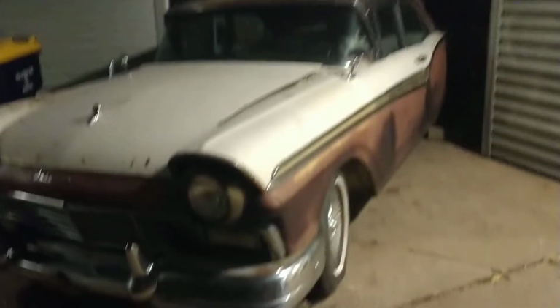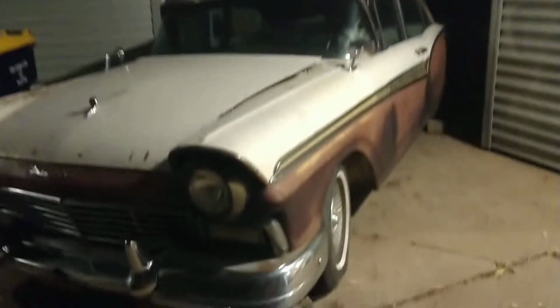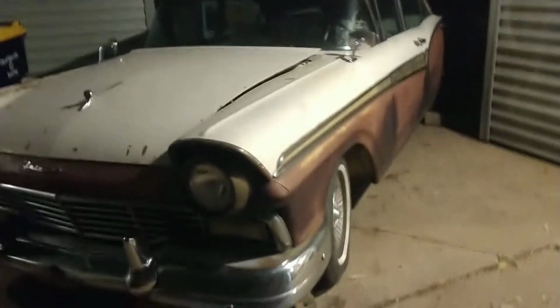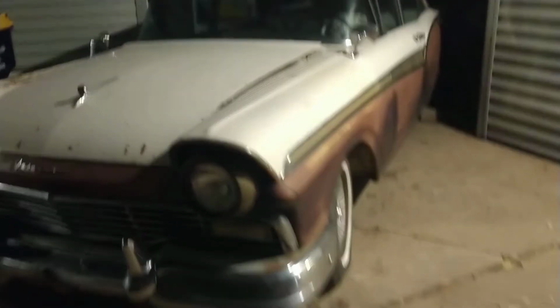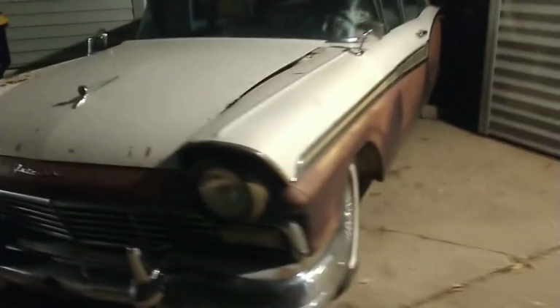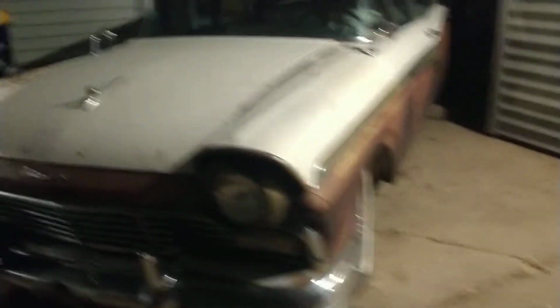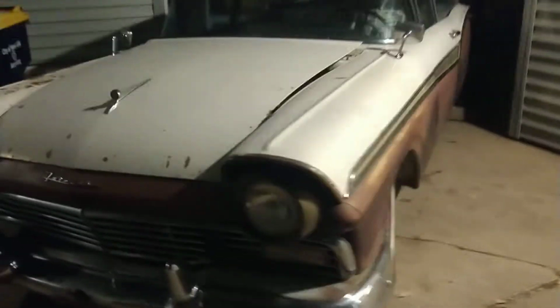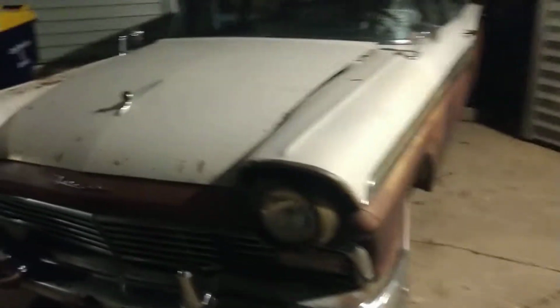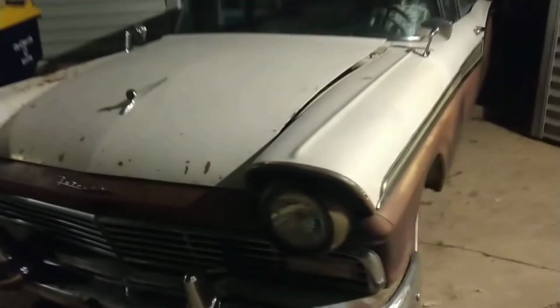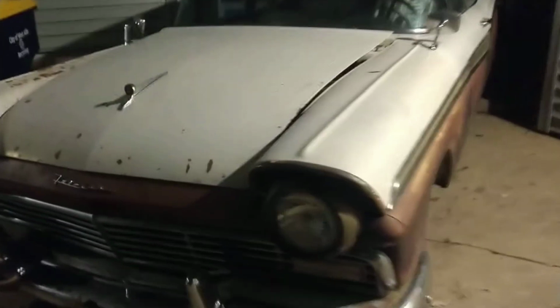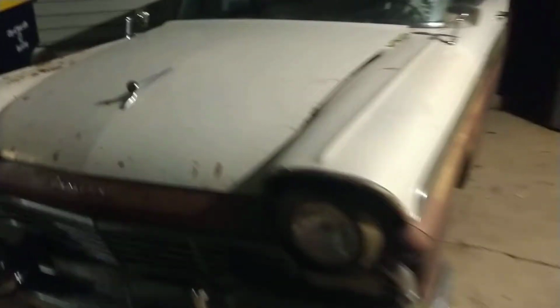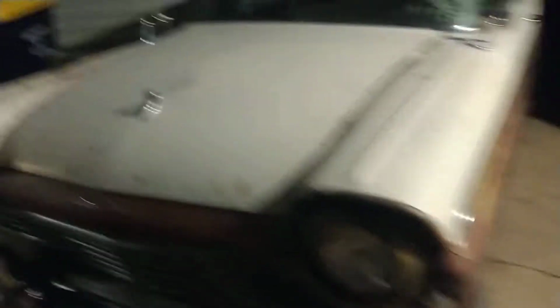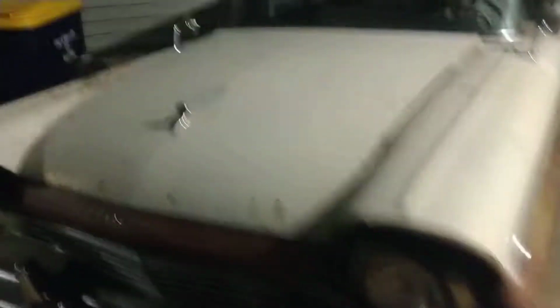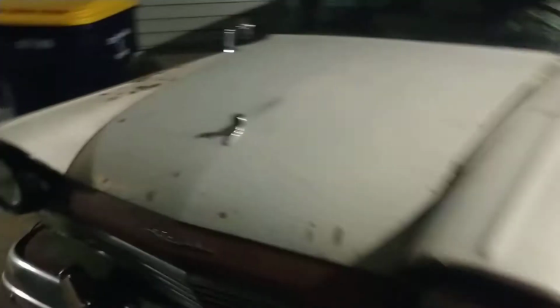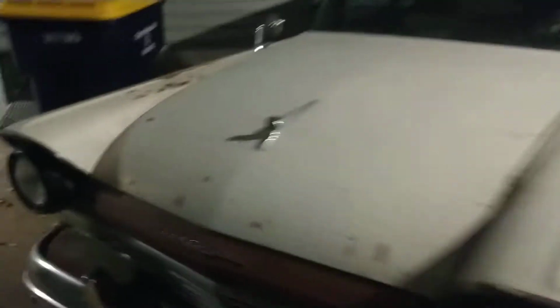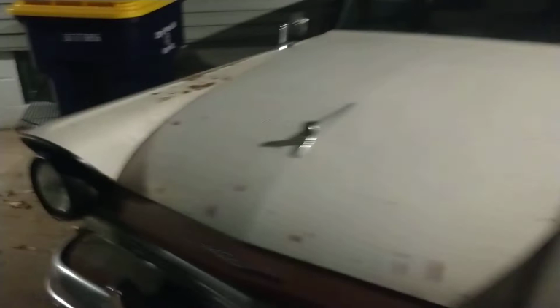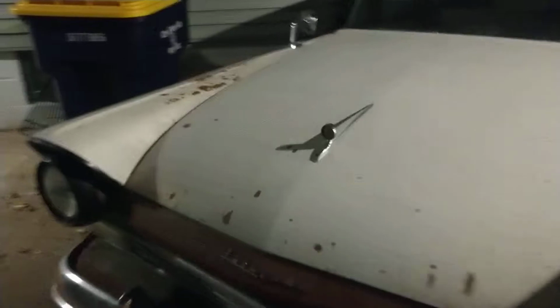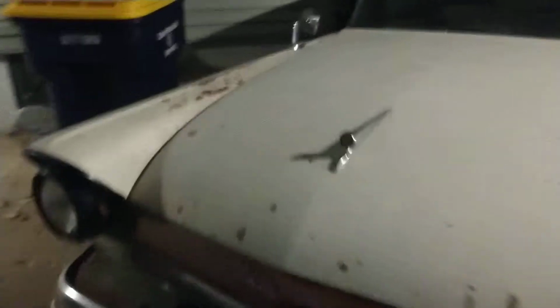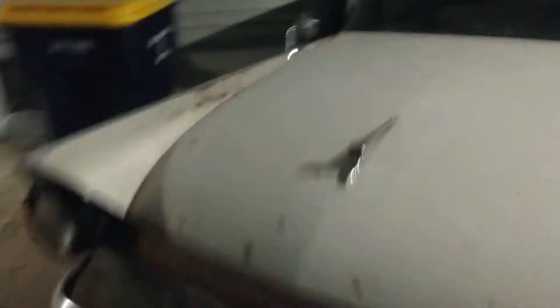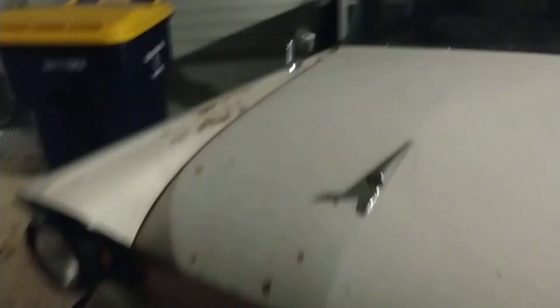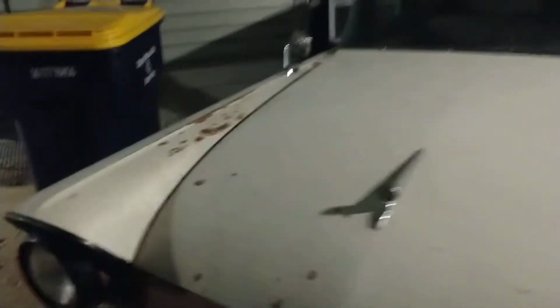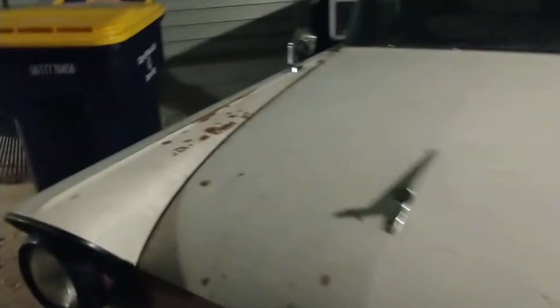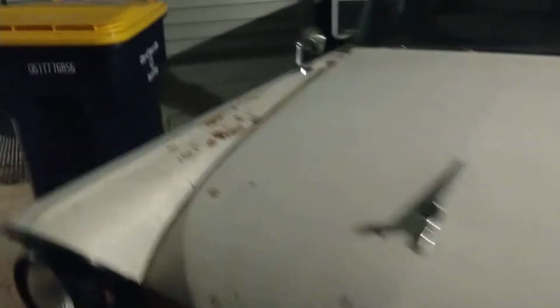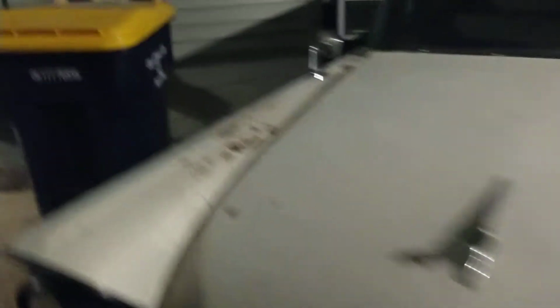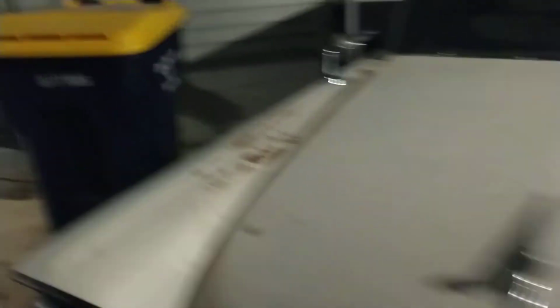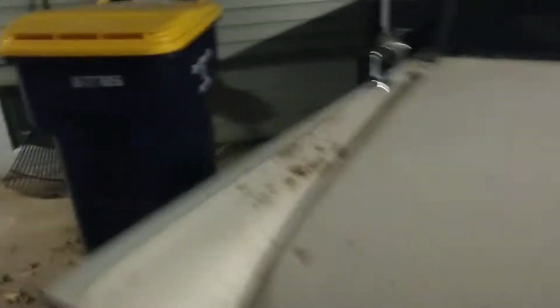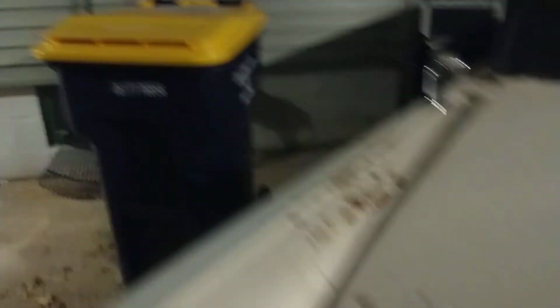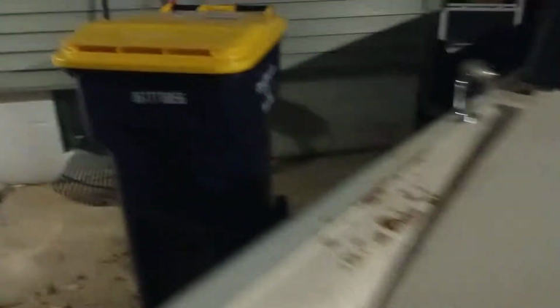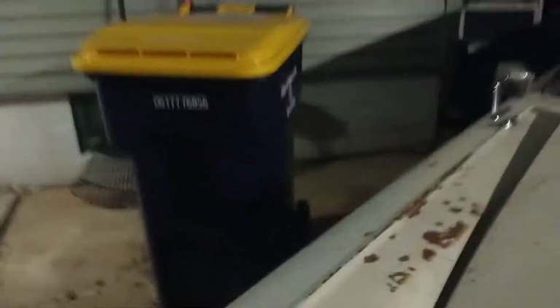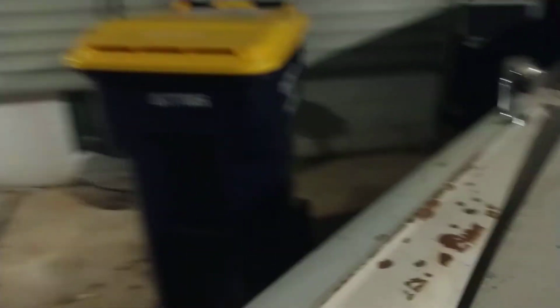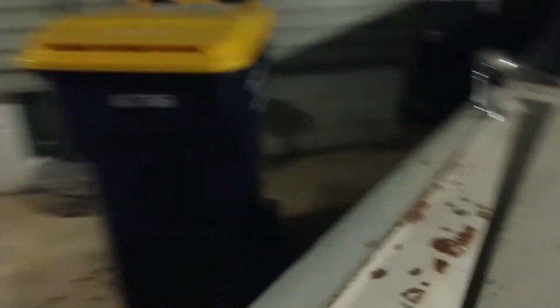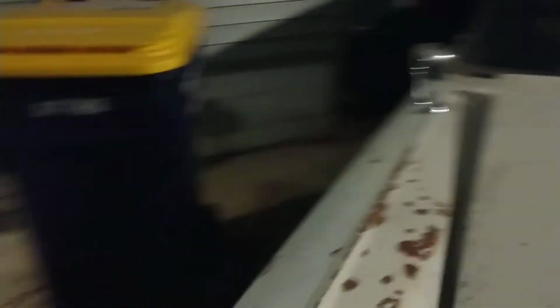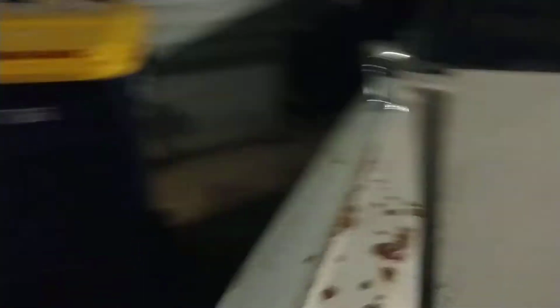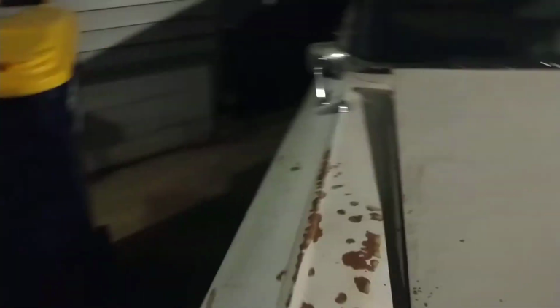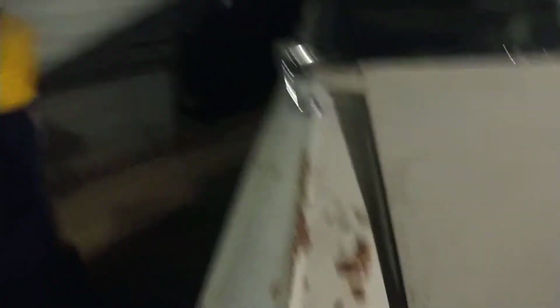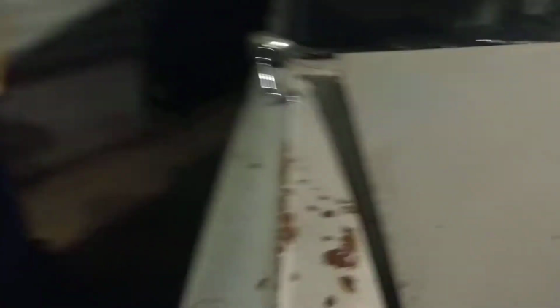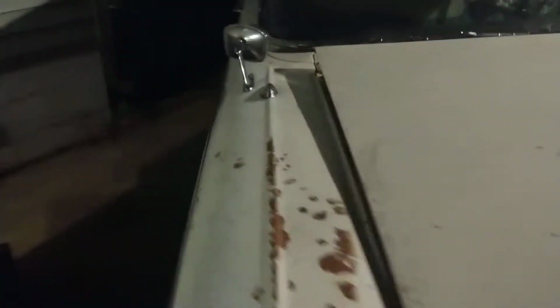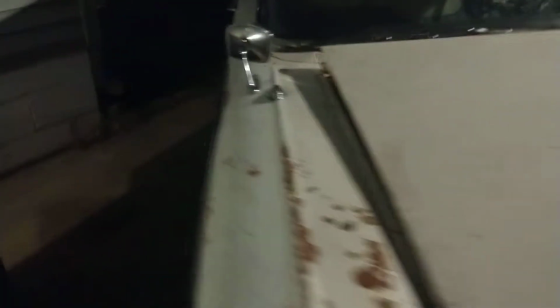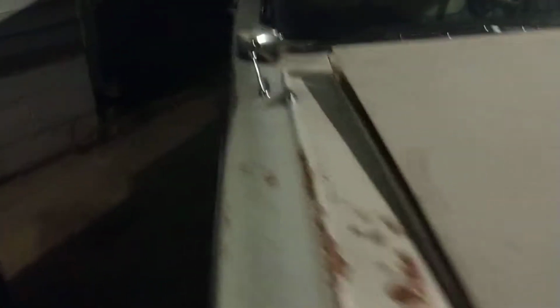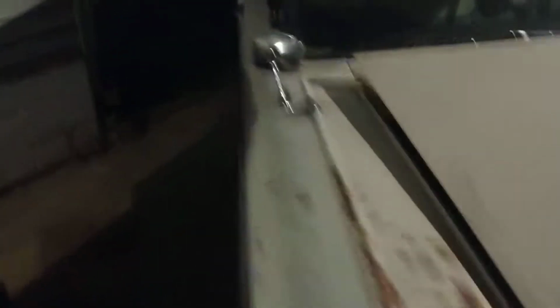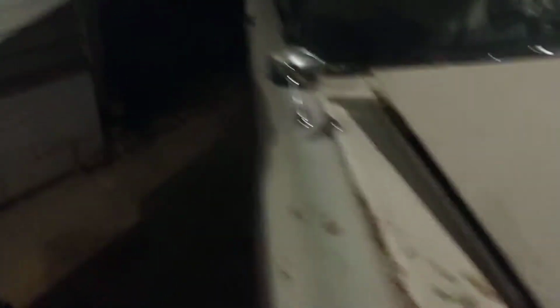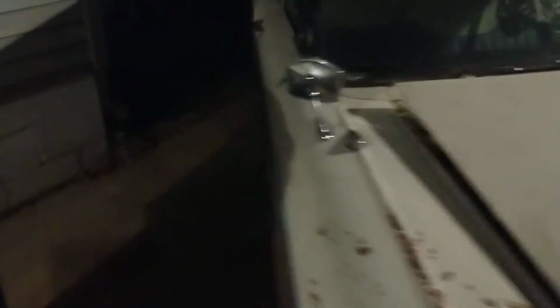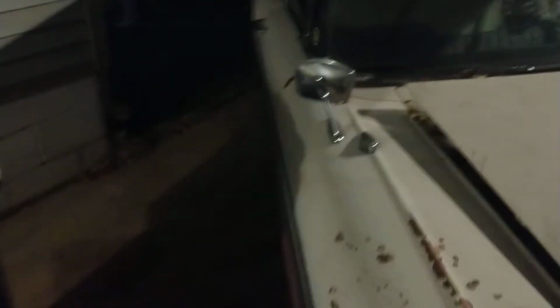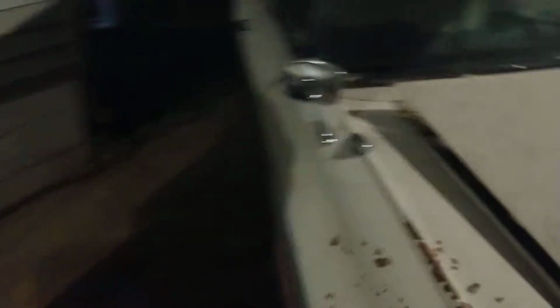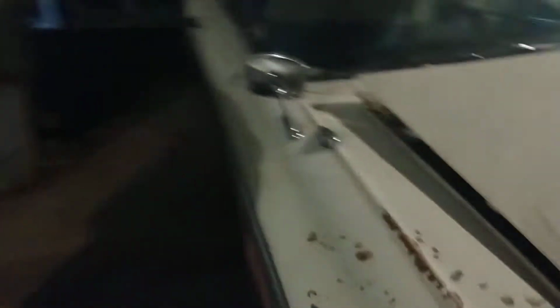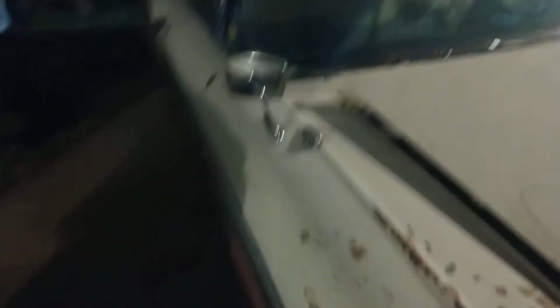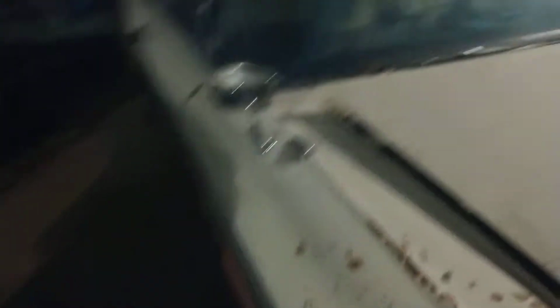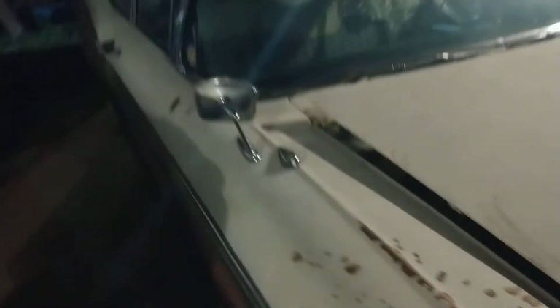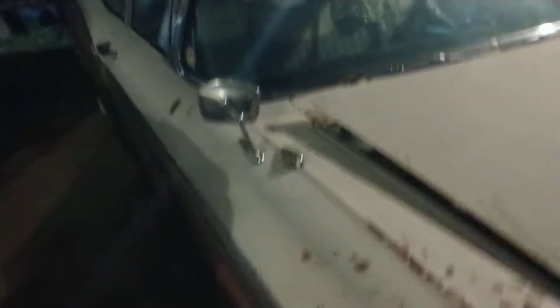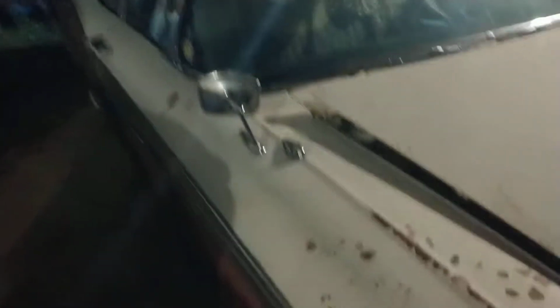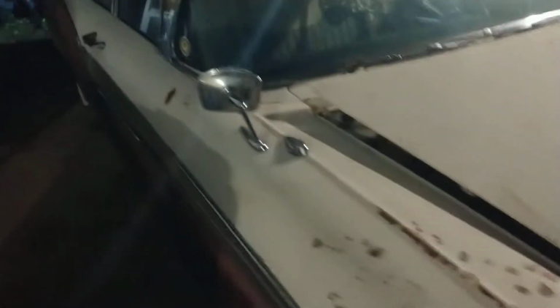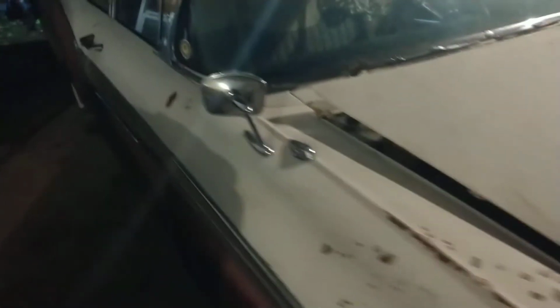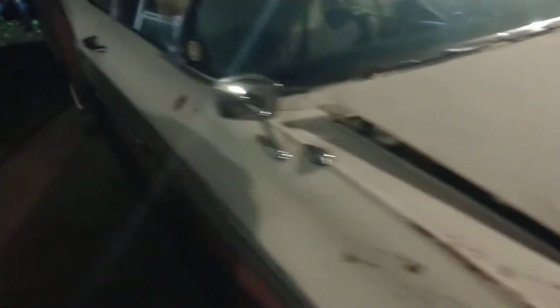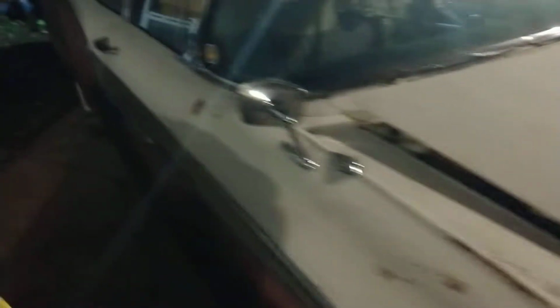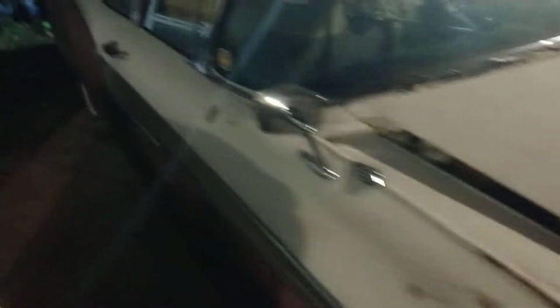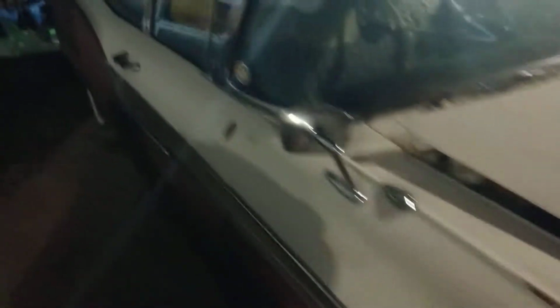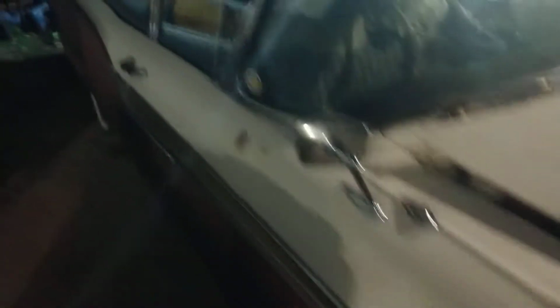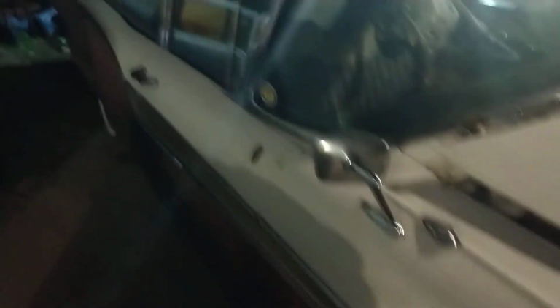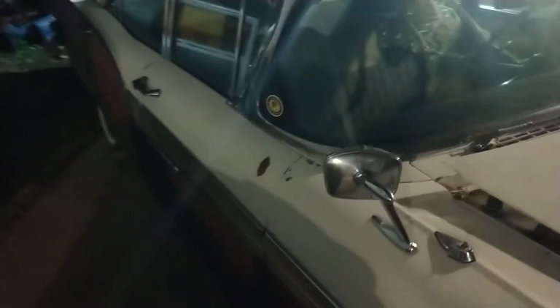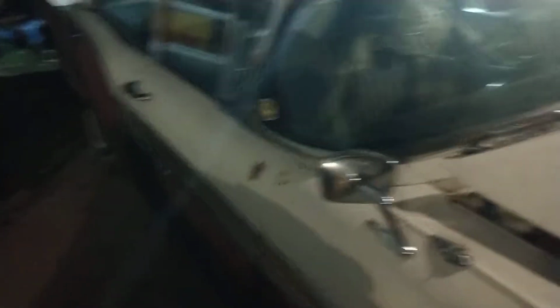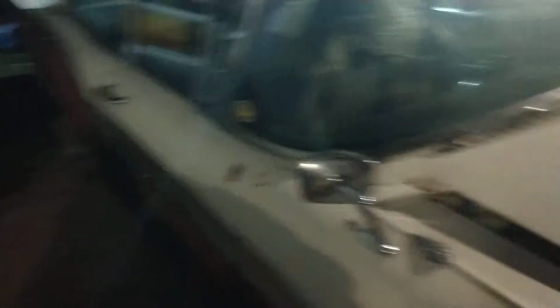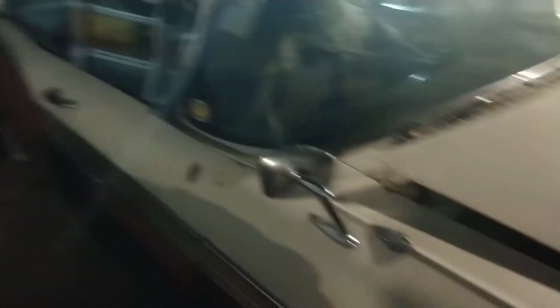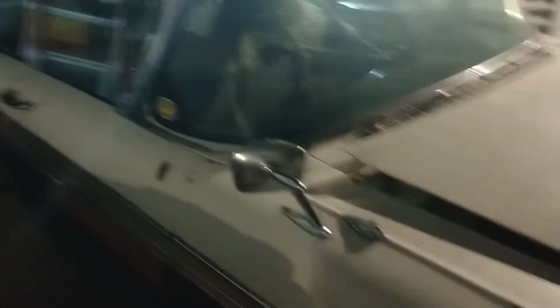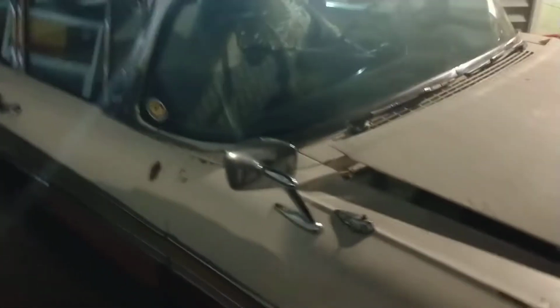Picked it up last weekend. Today is Thanksgiving. Drove it on the trailer.